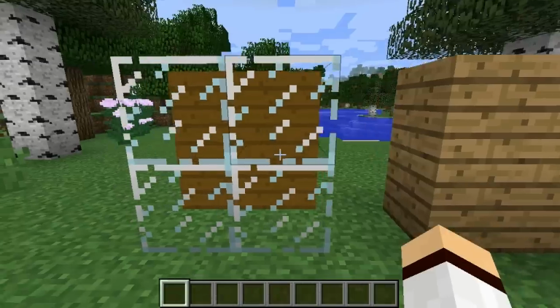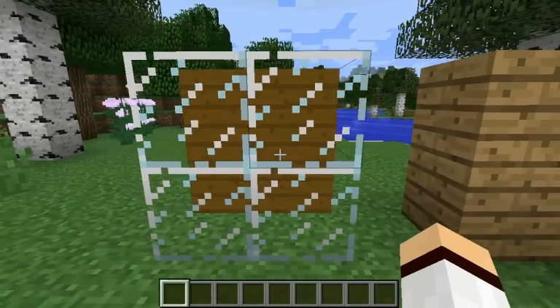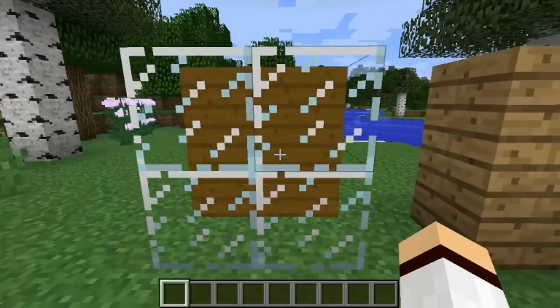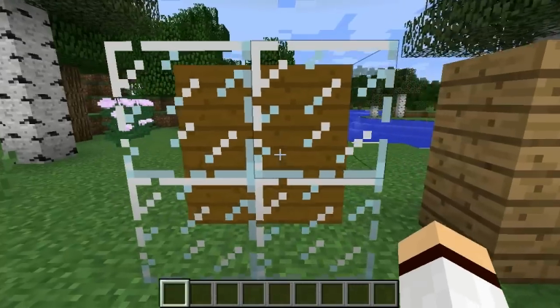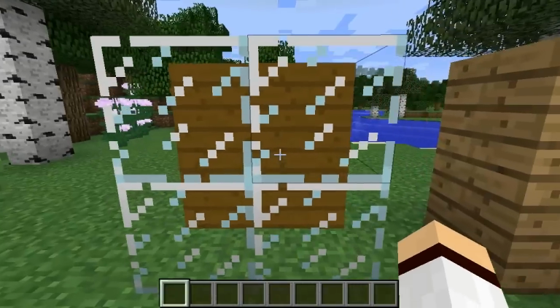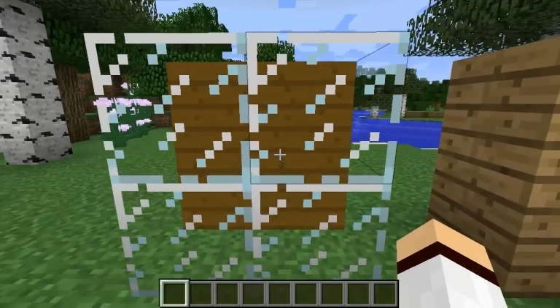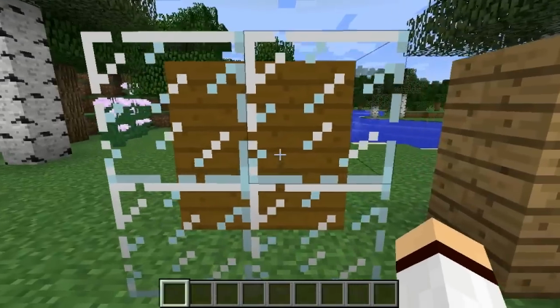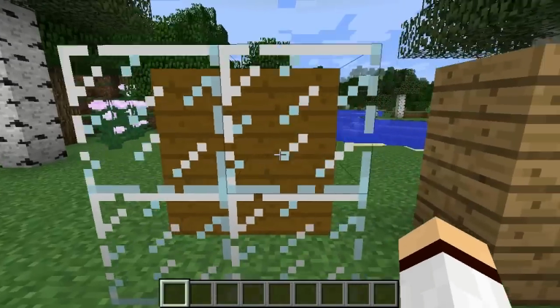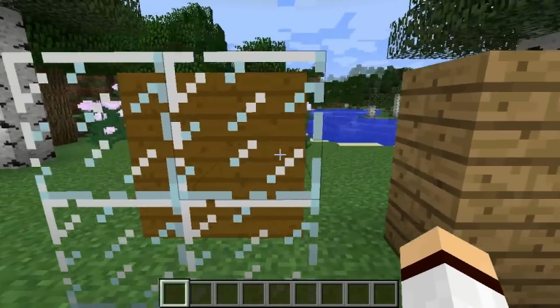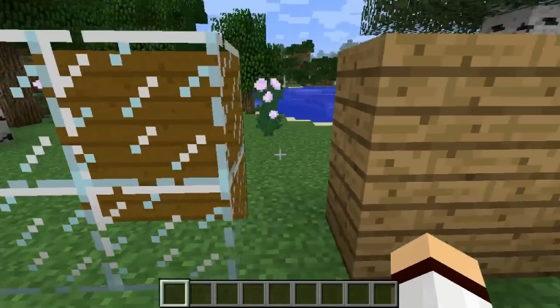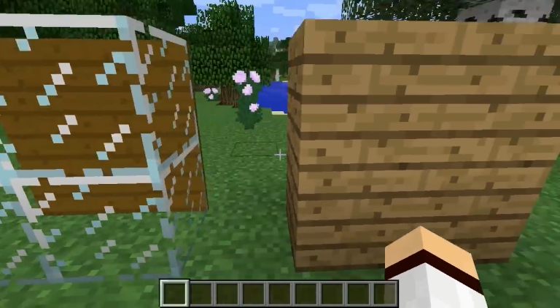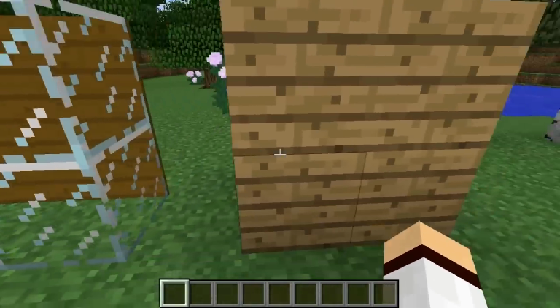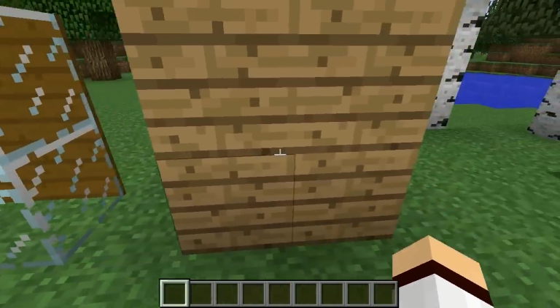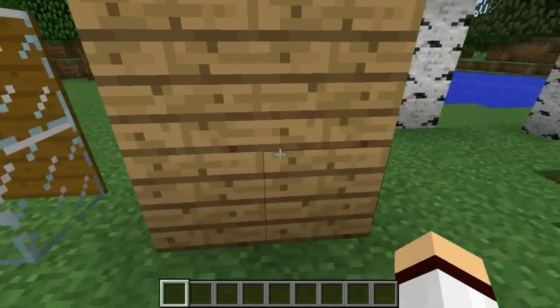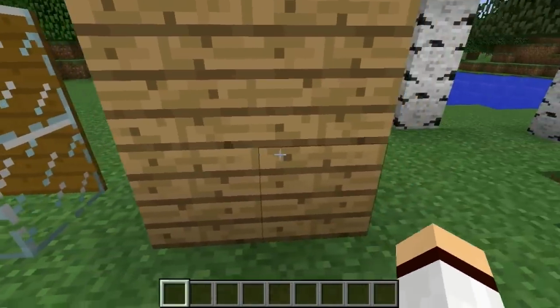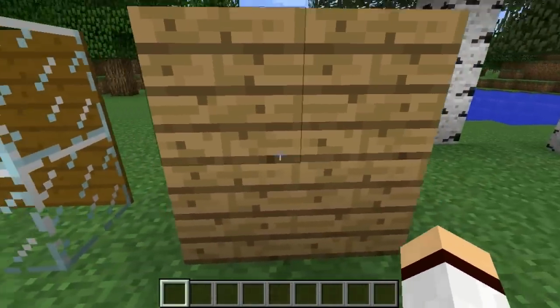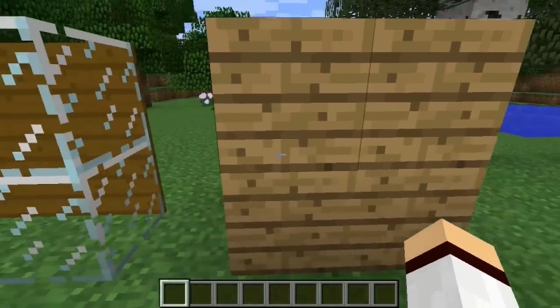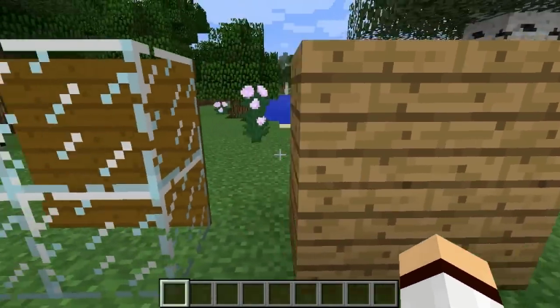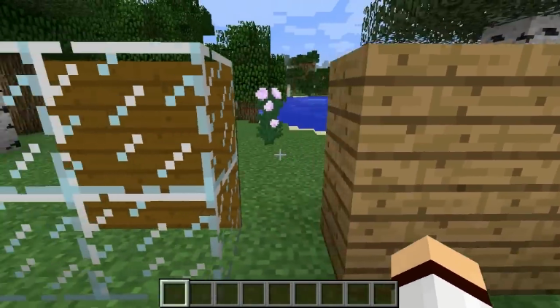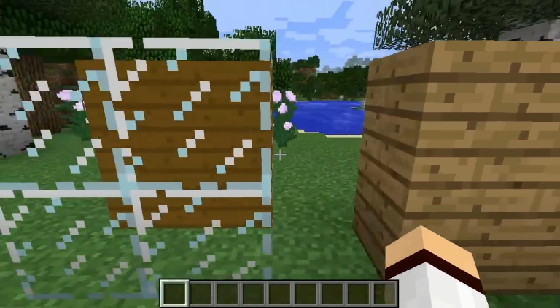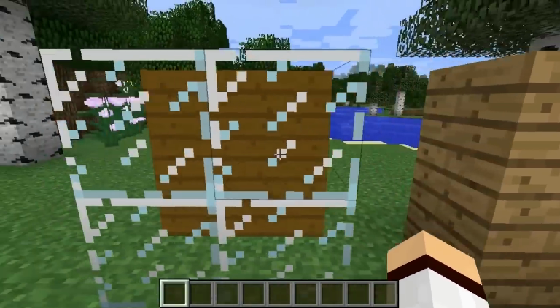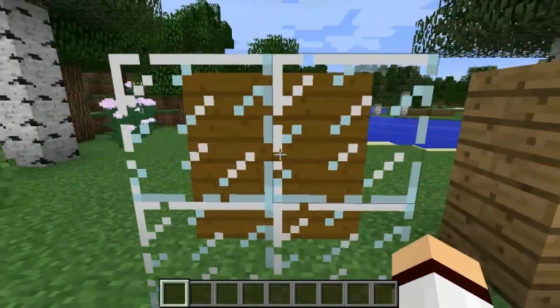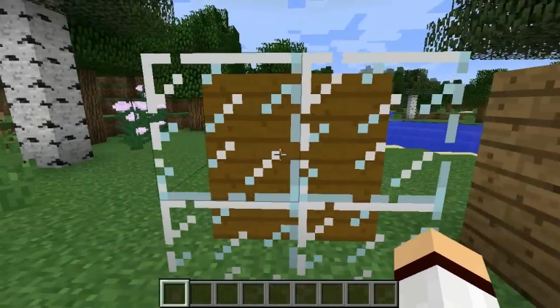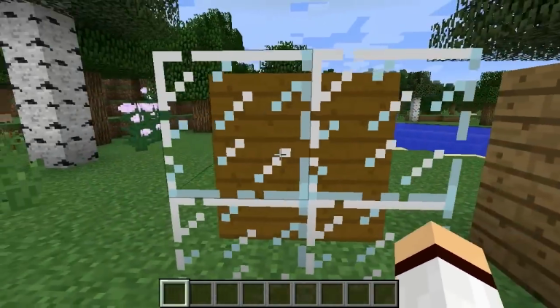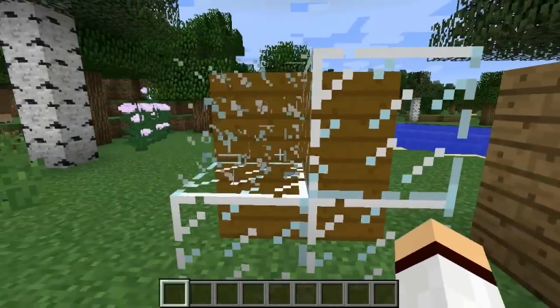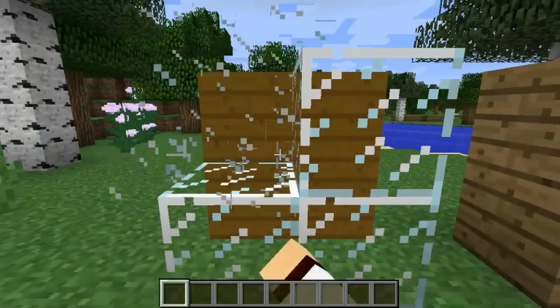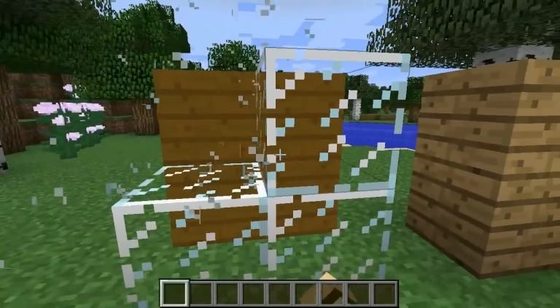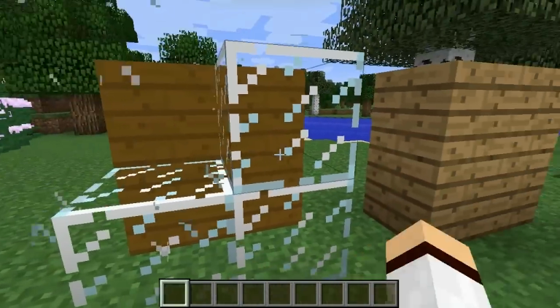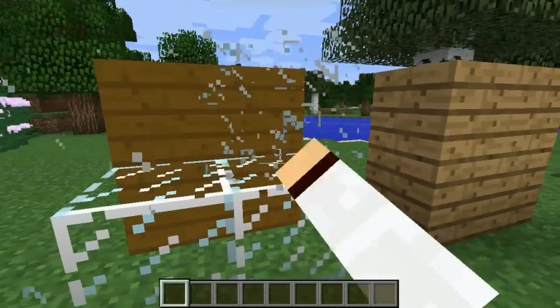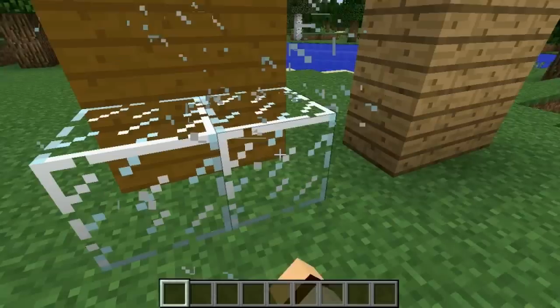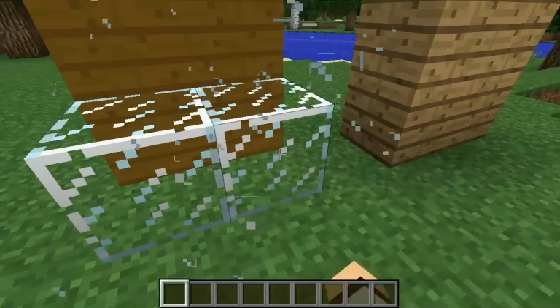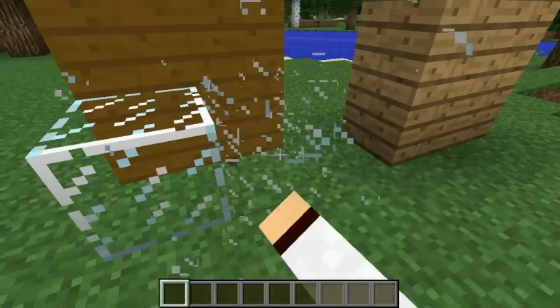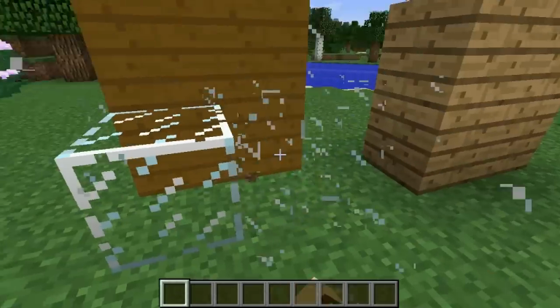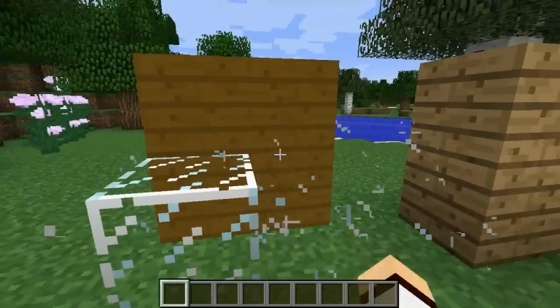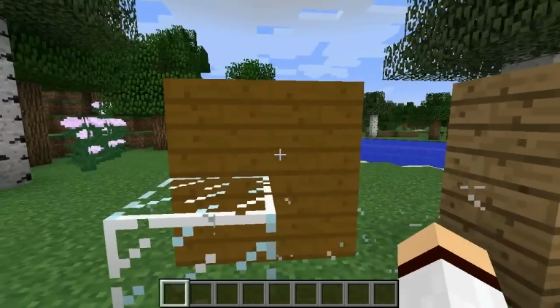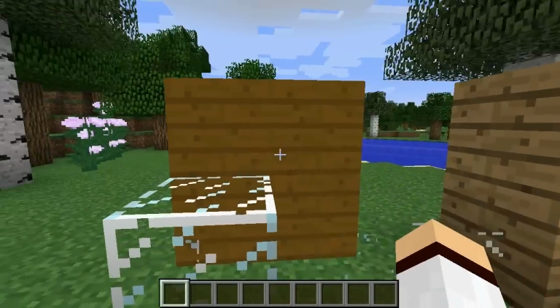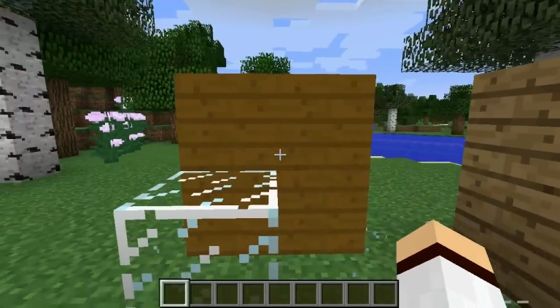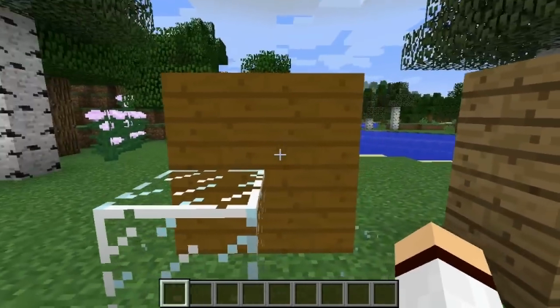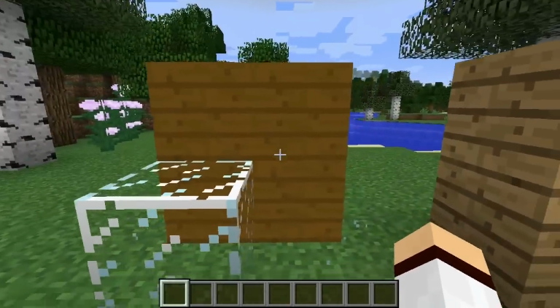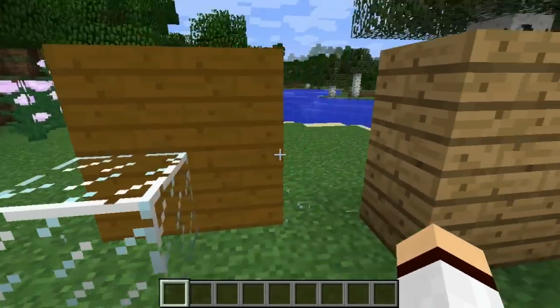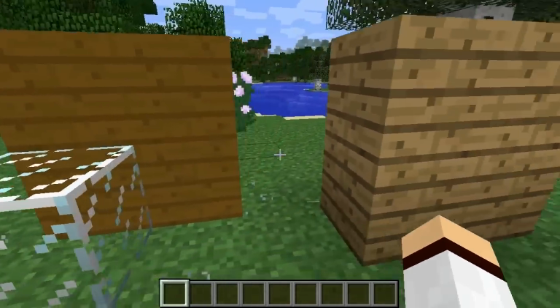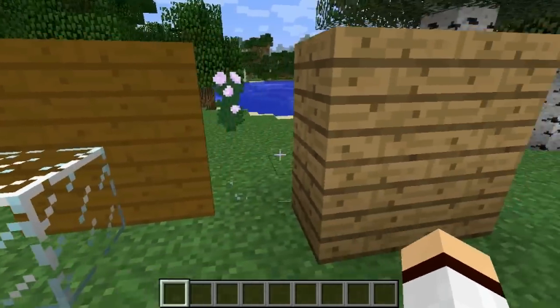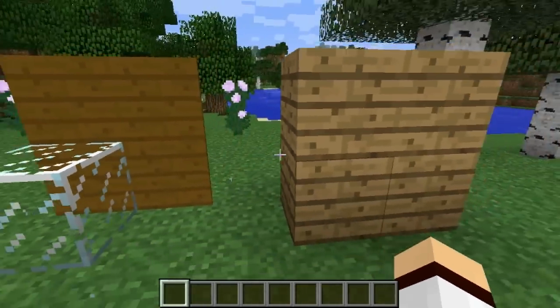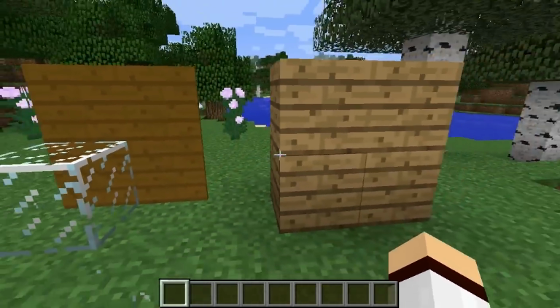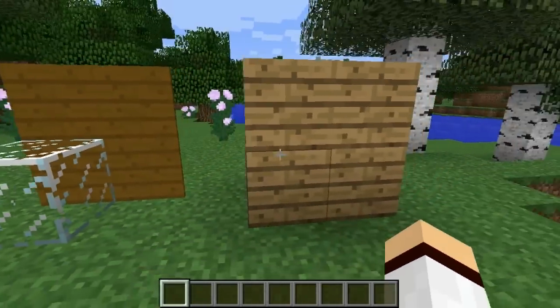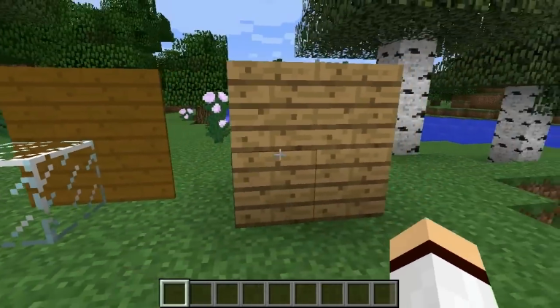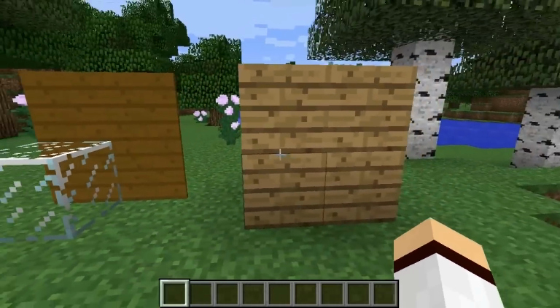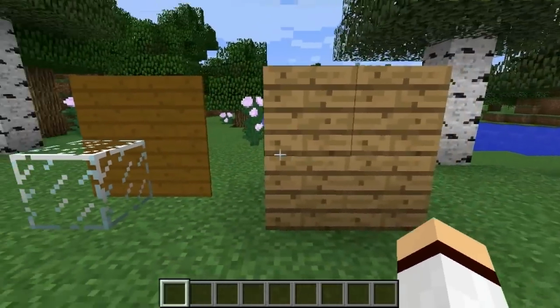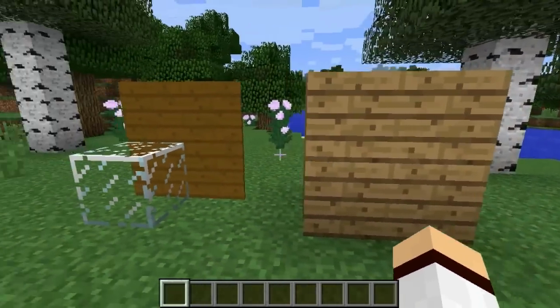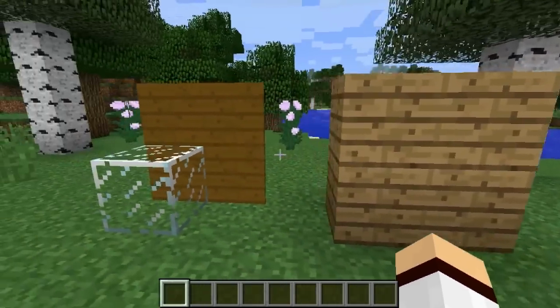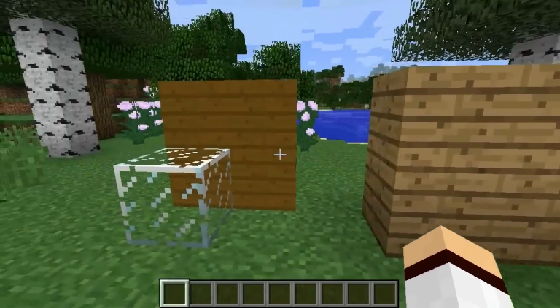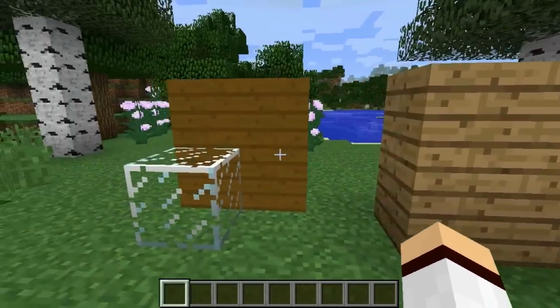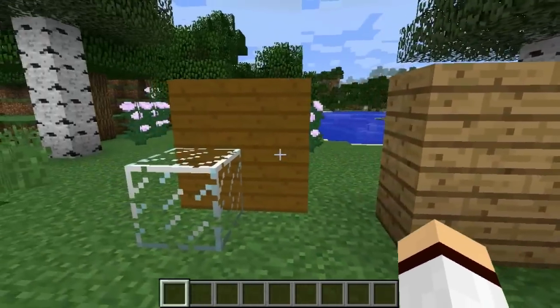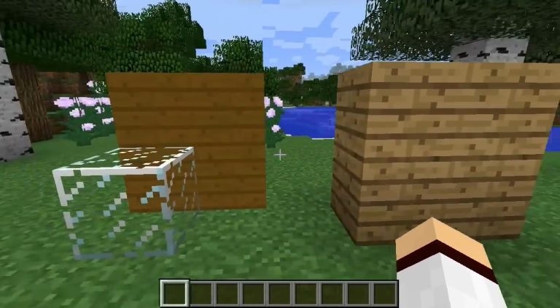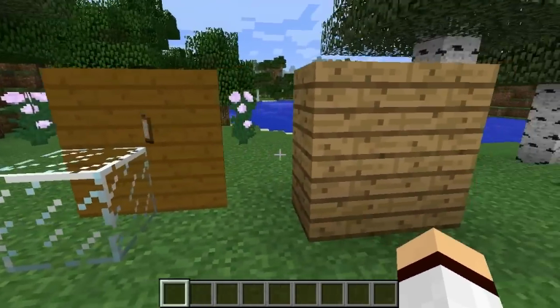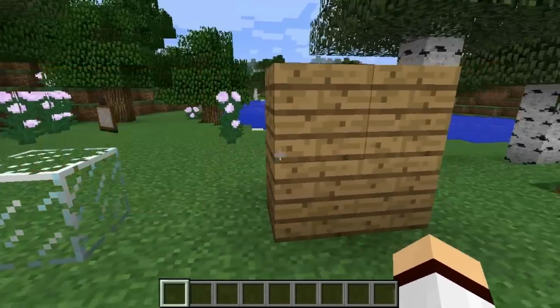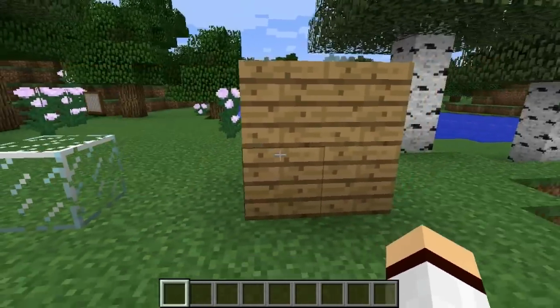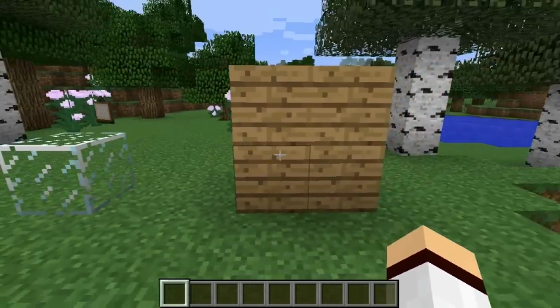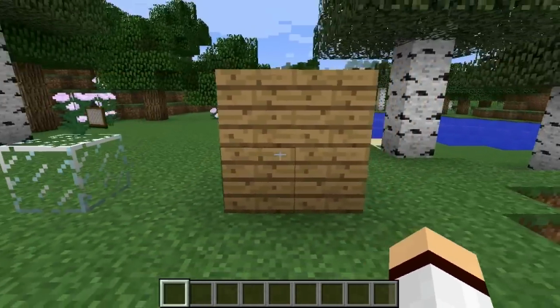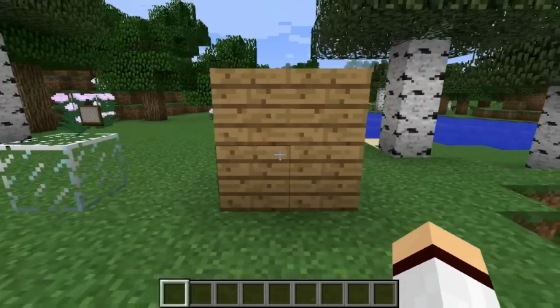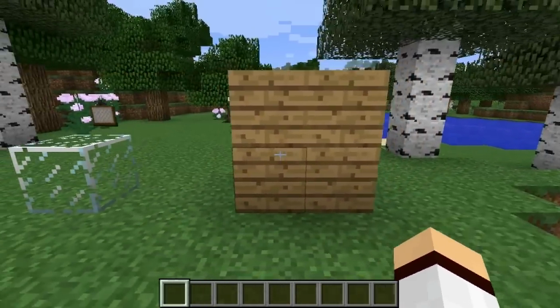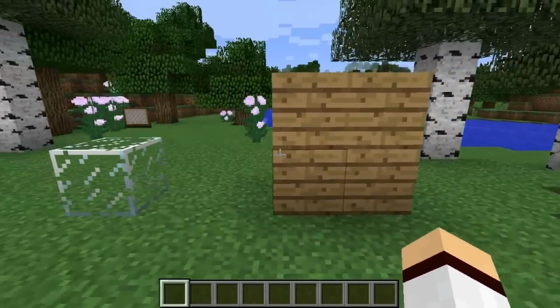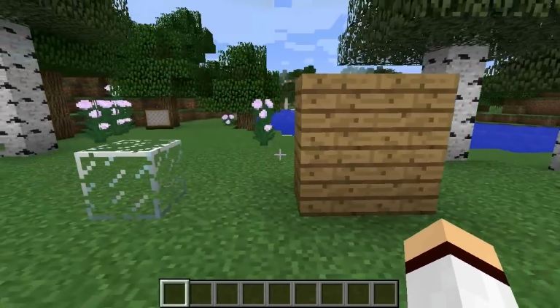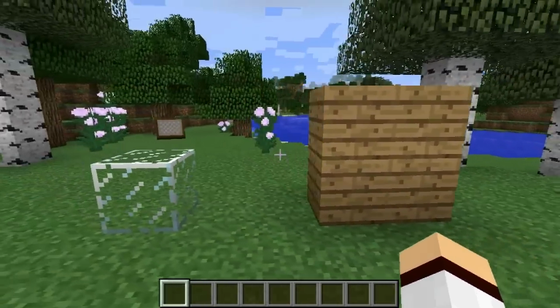The texture that is on the back of the painting is actually the same texture as the wooden planks, but it has been darkened slightly.